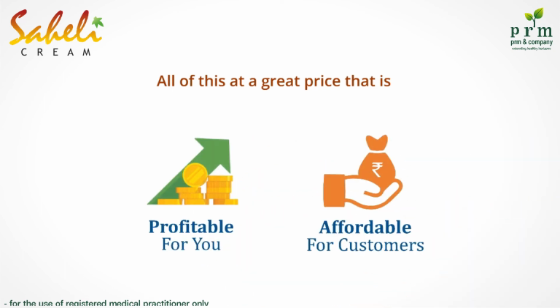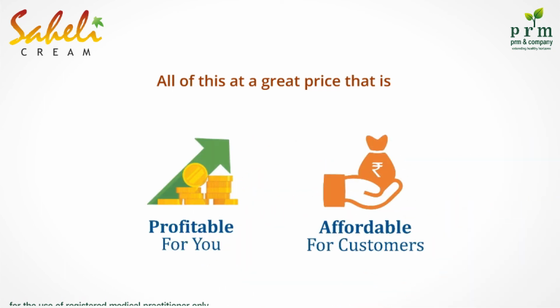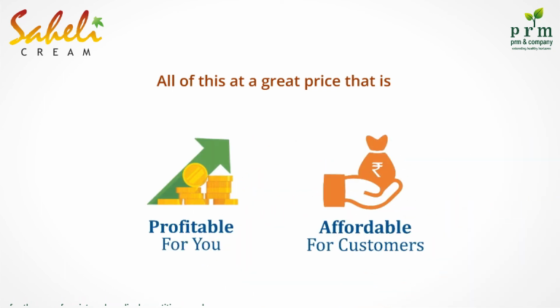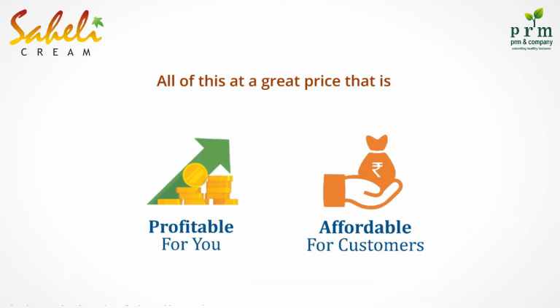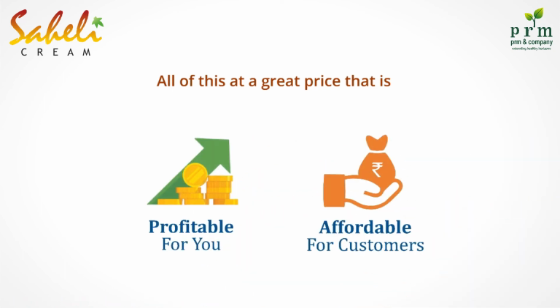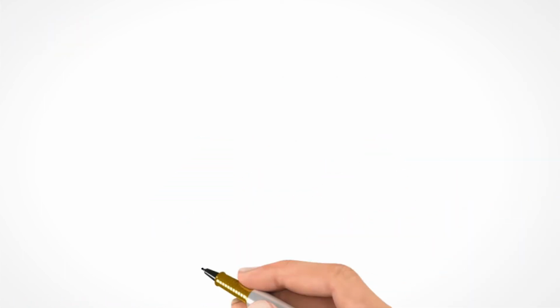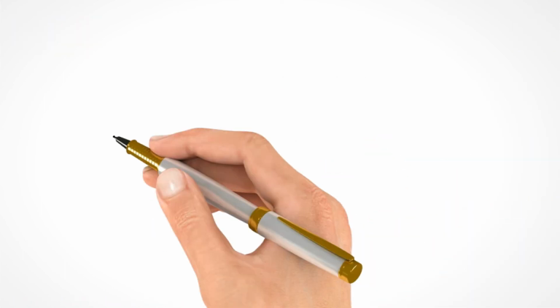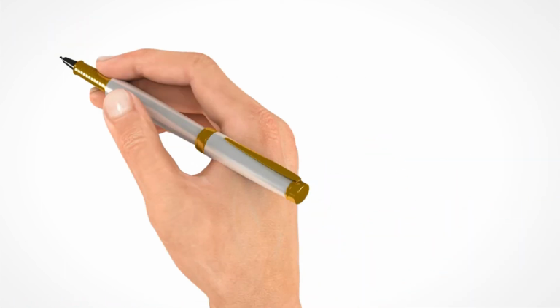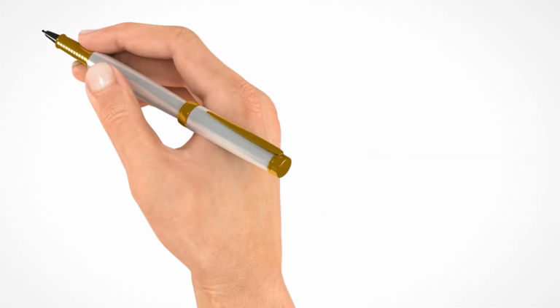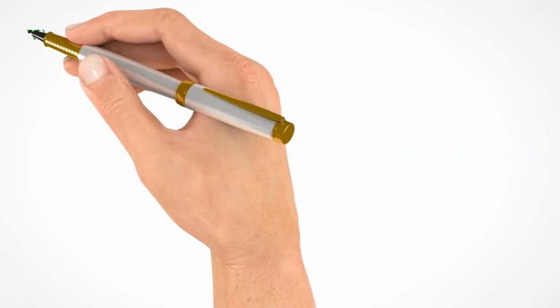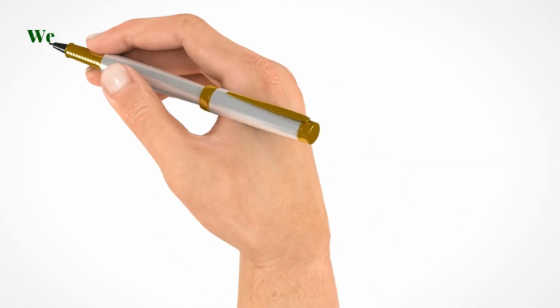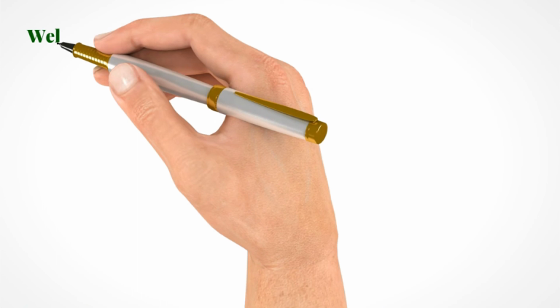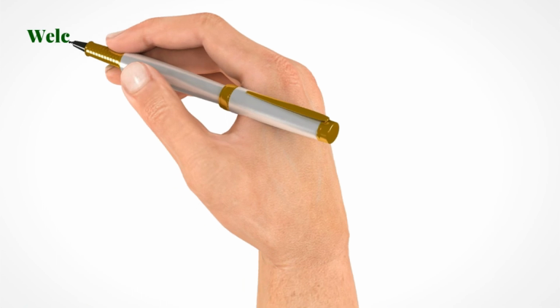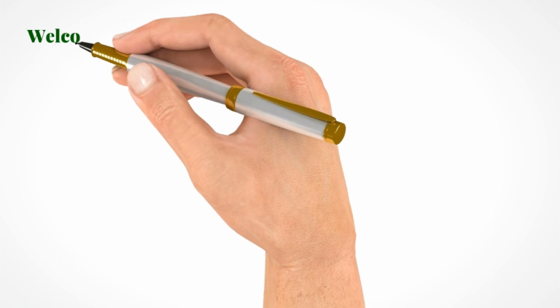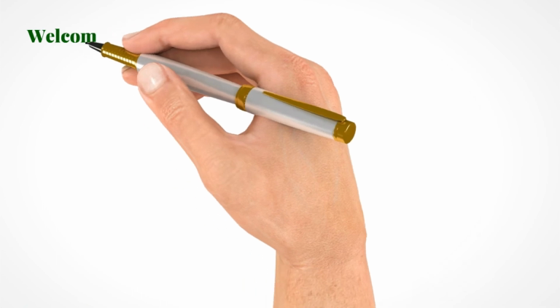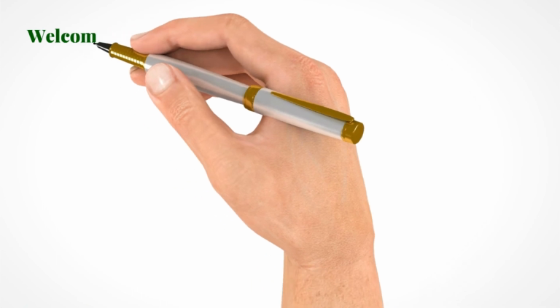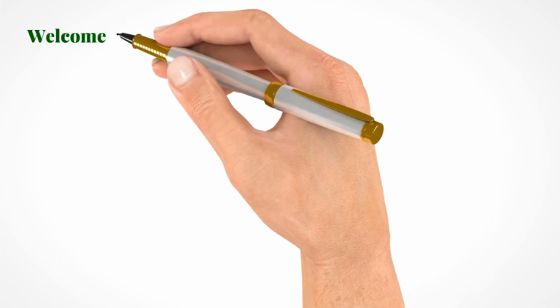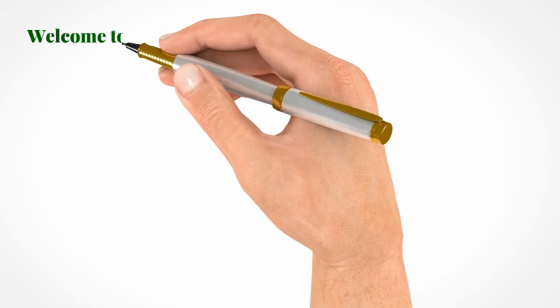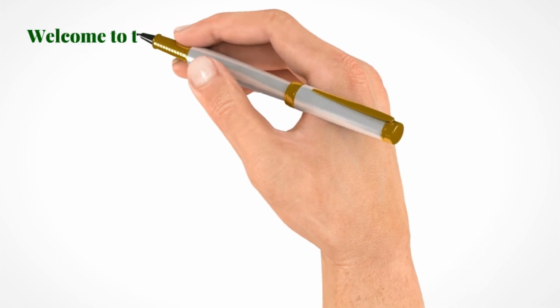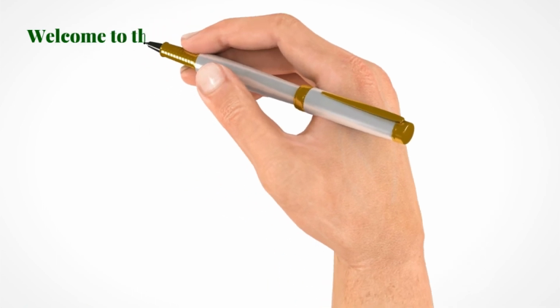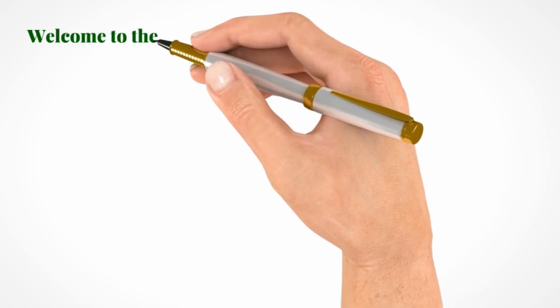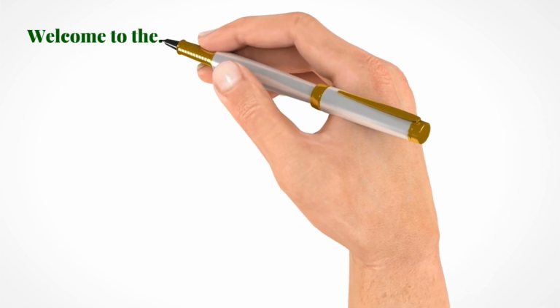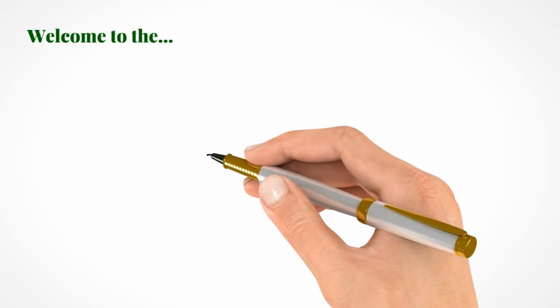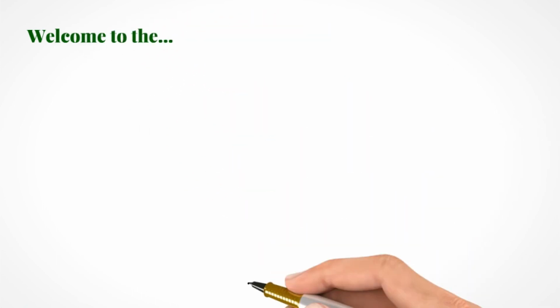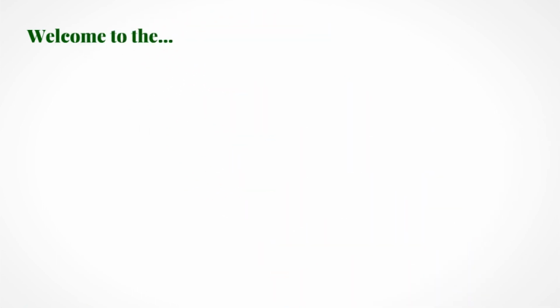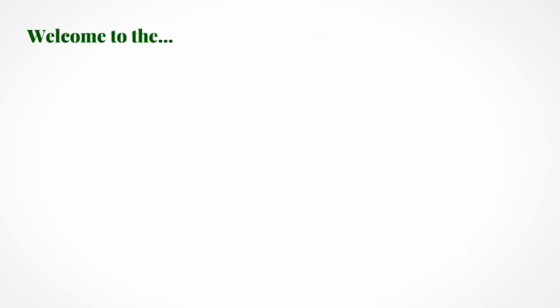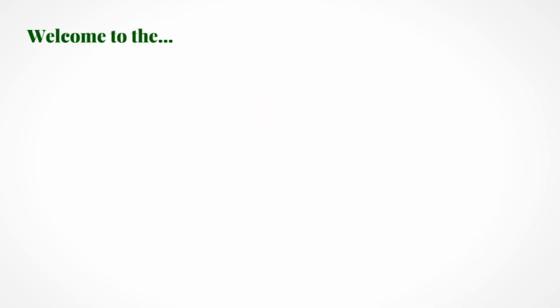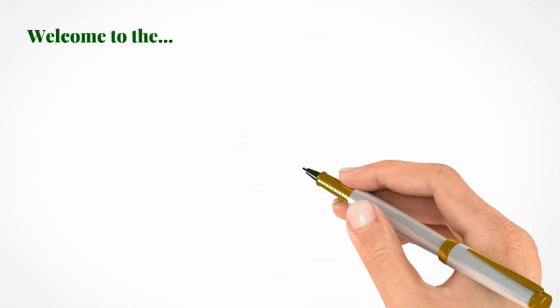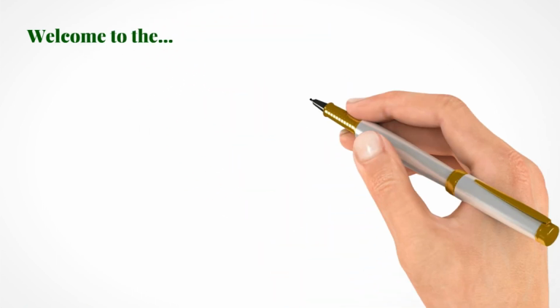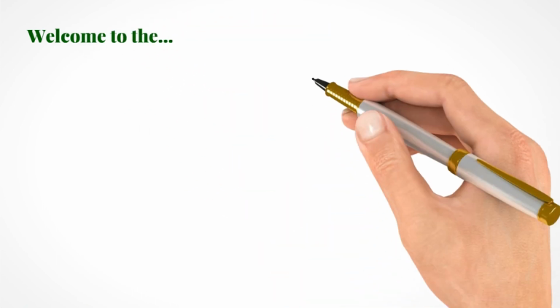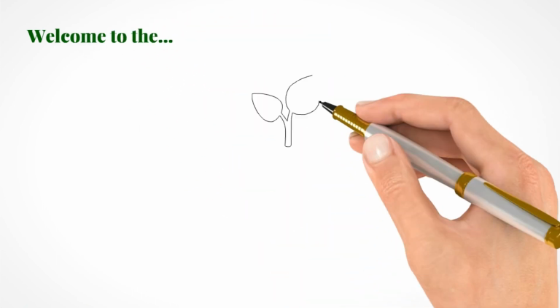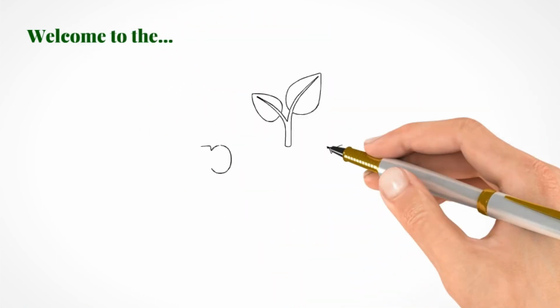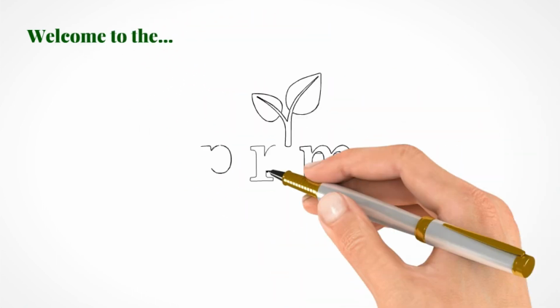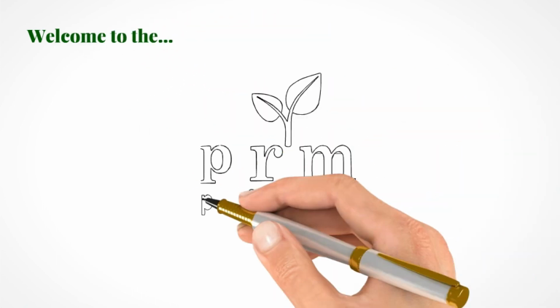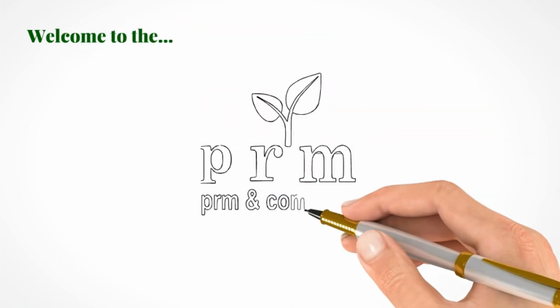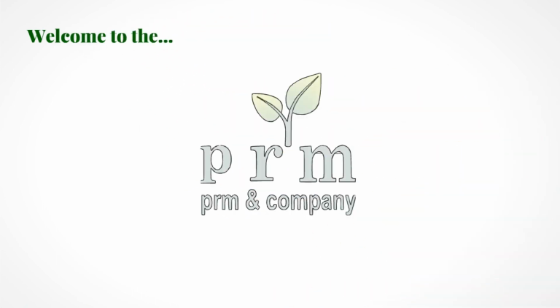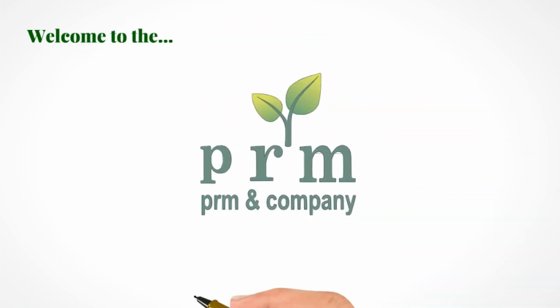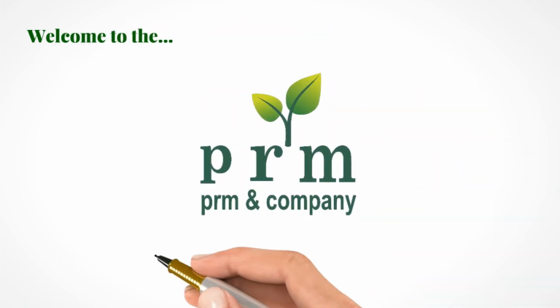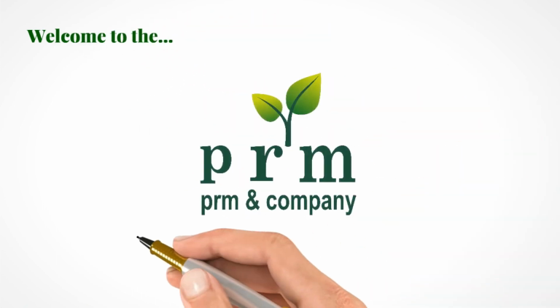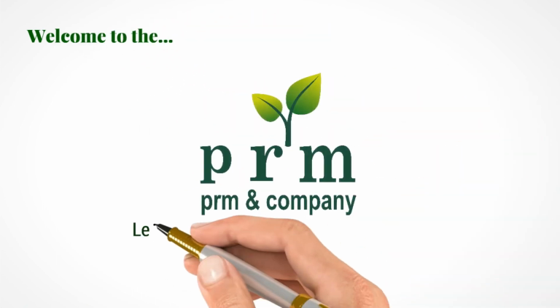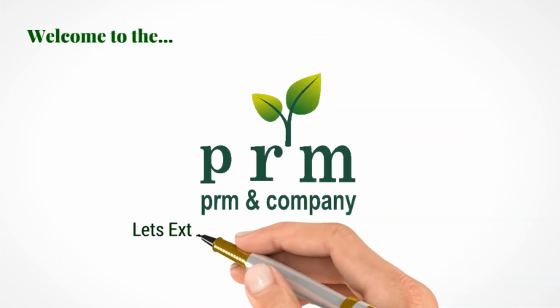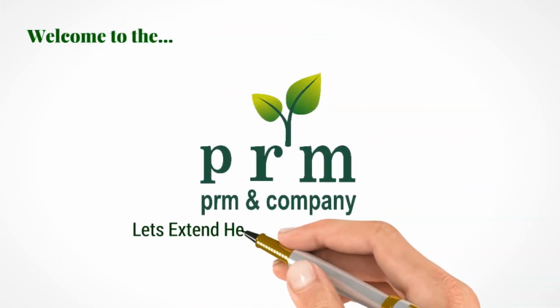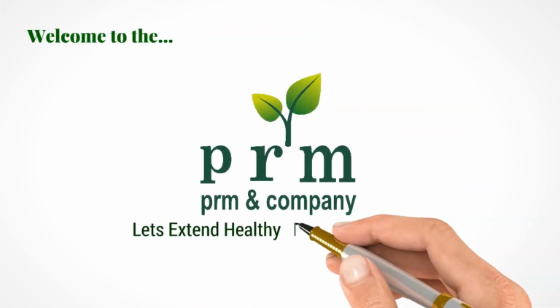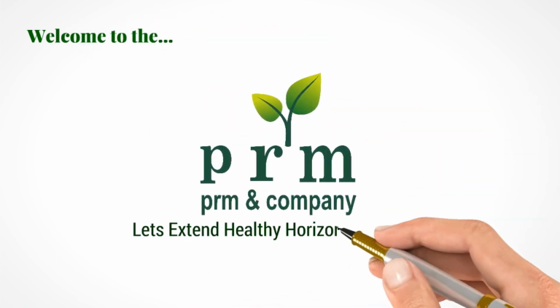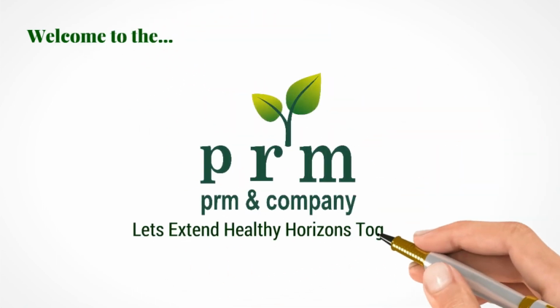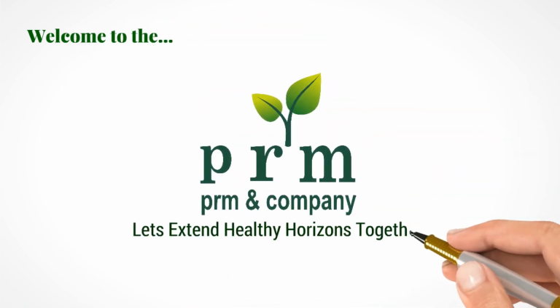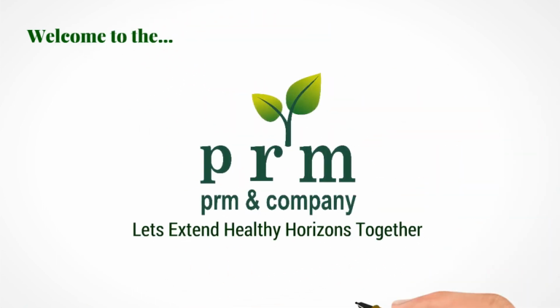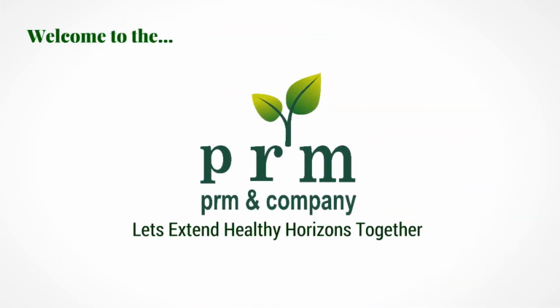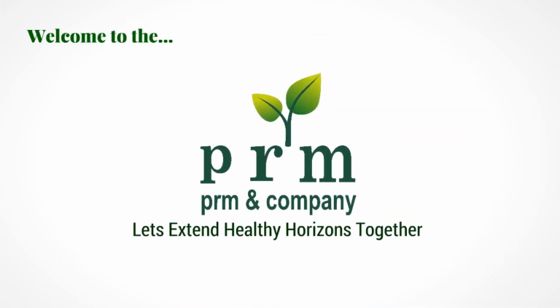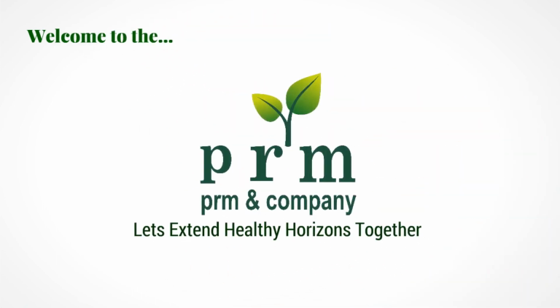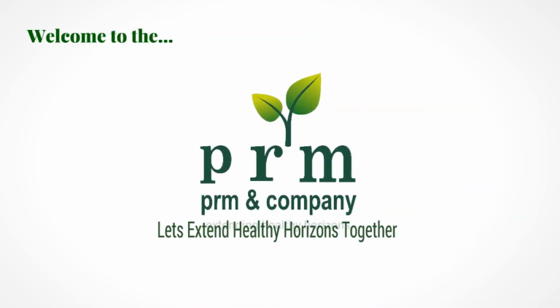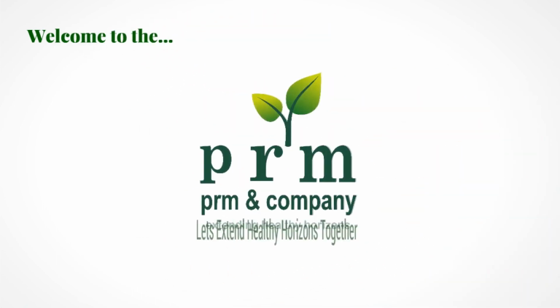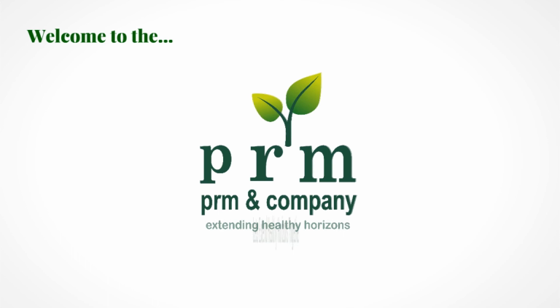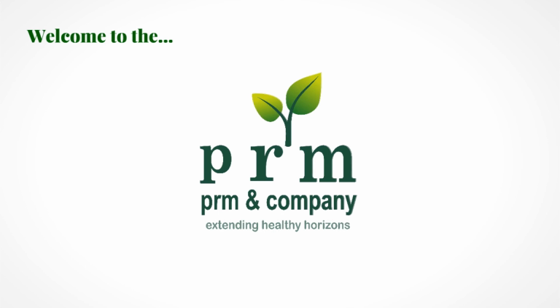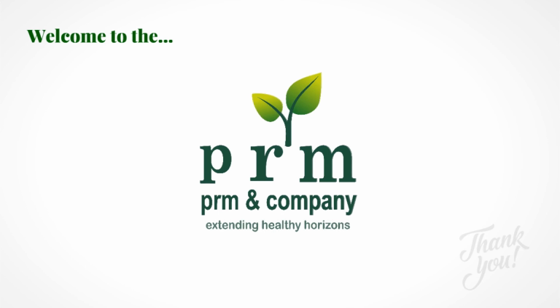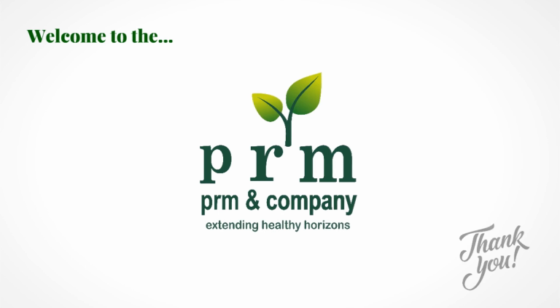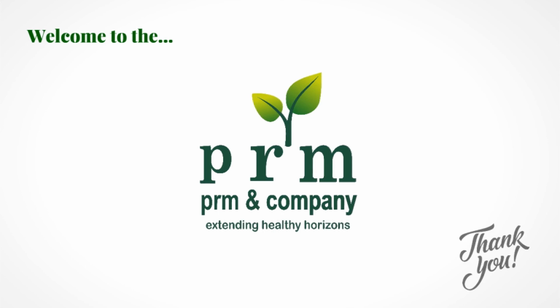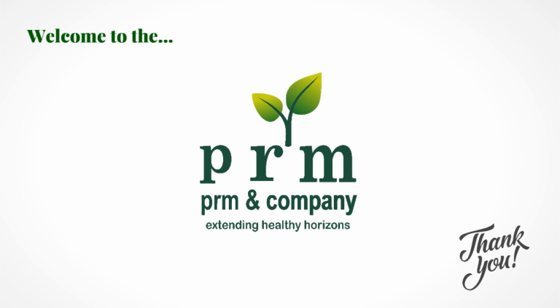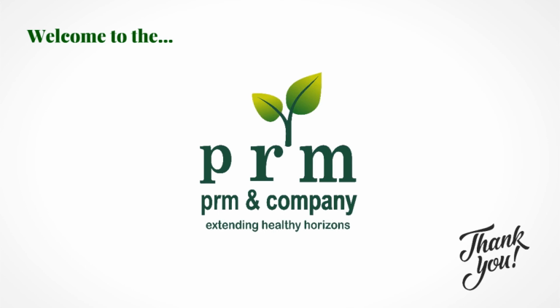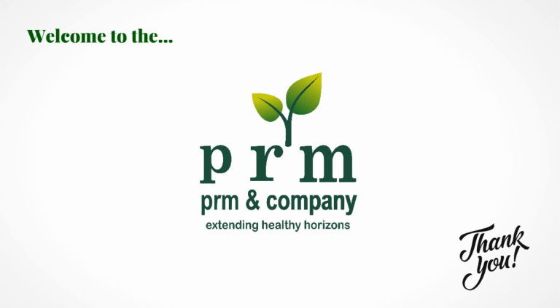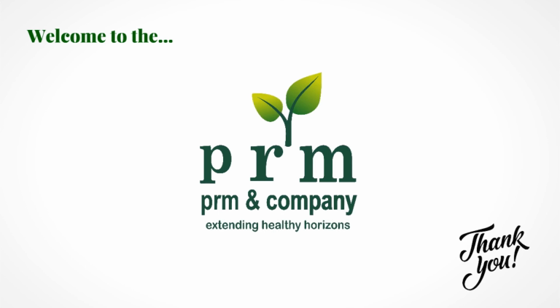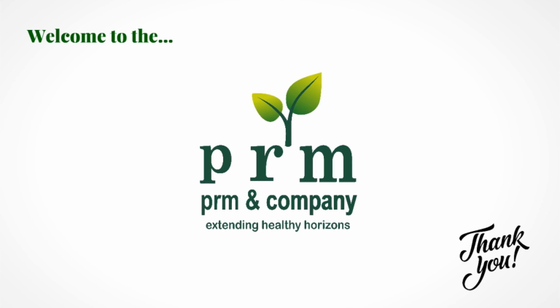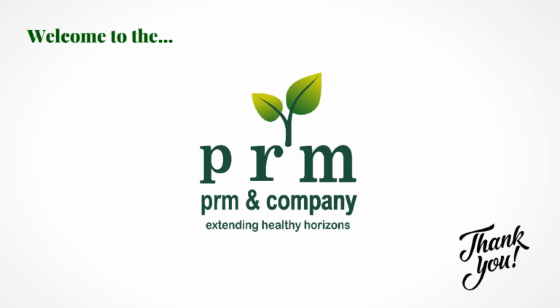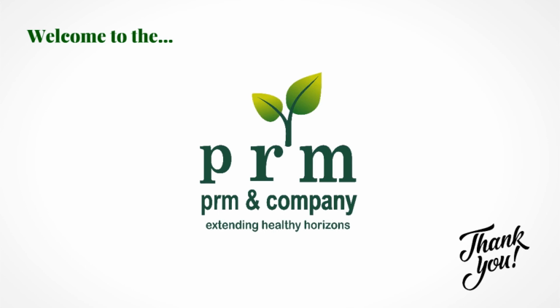We look forward to having you with us. Welcome to the PRM family. Let us extend the healthy horizons together. Thank you.